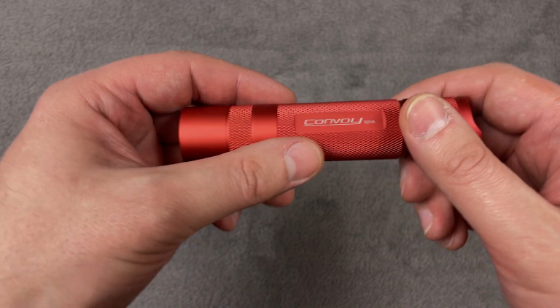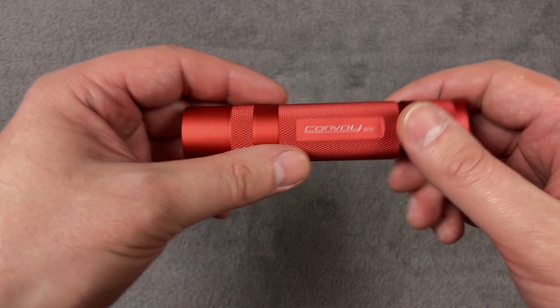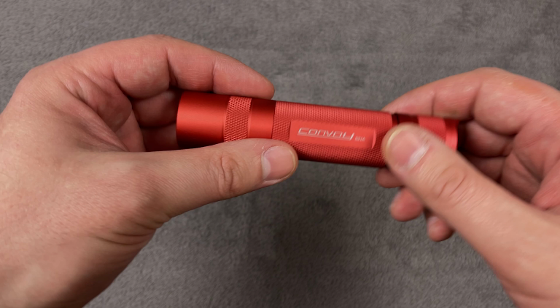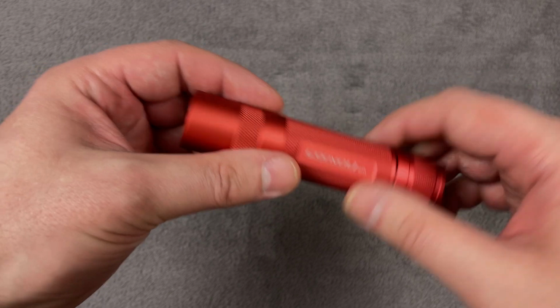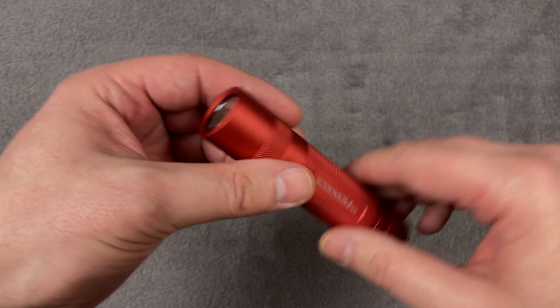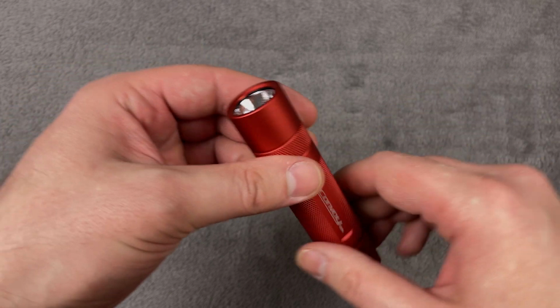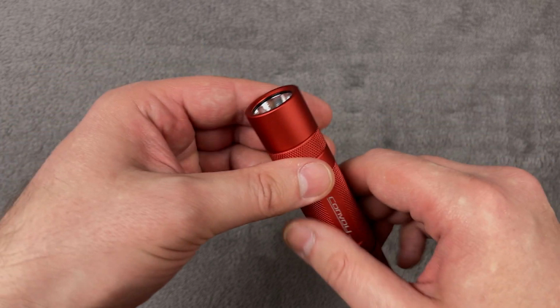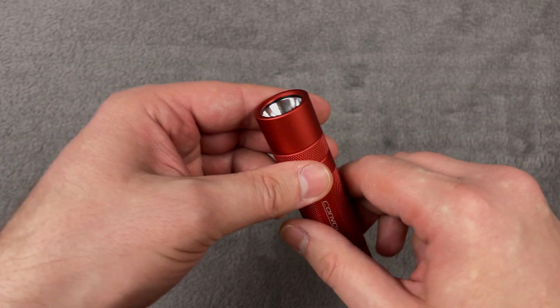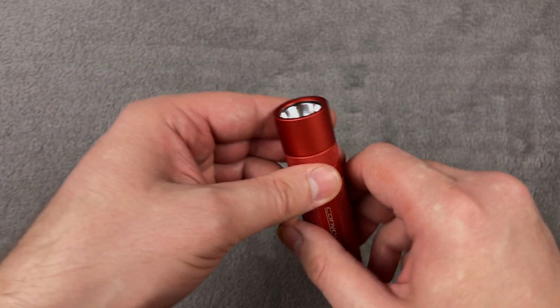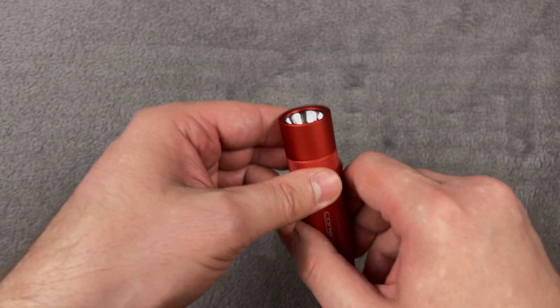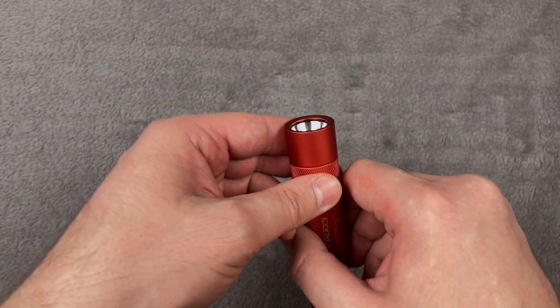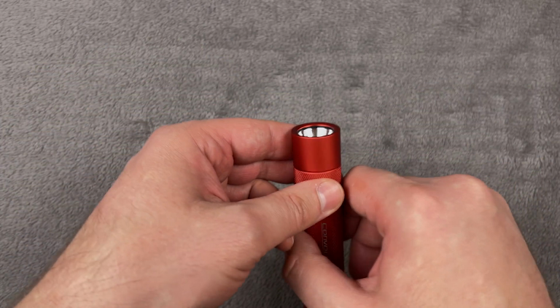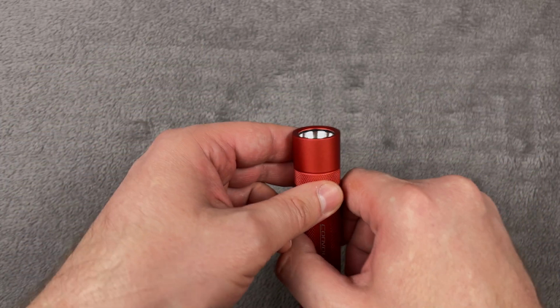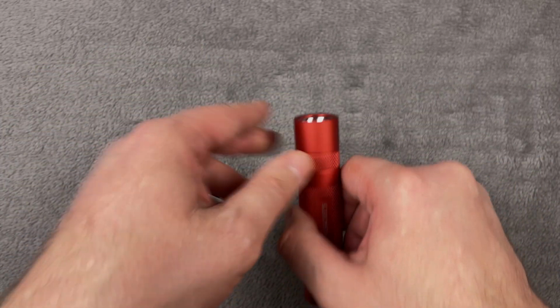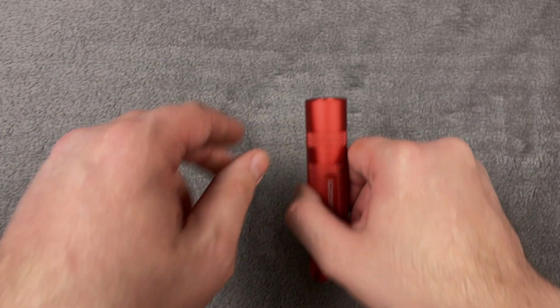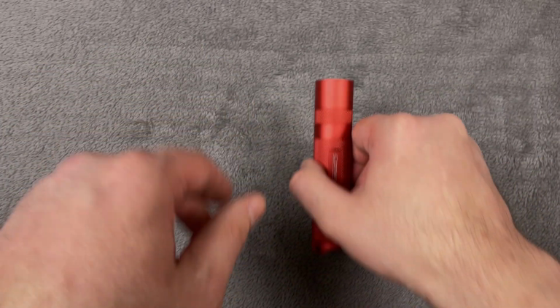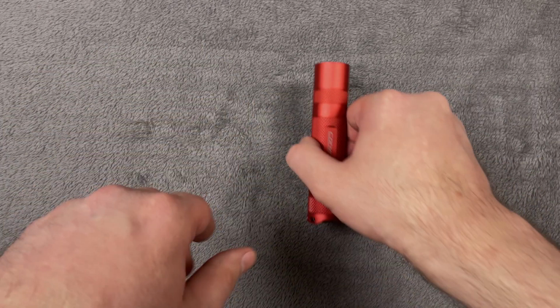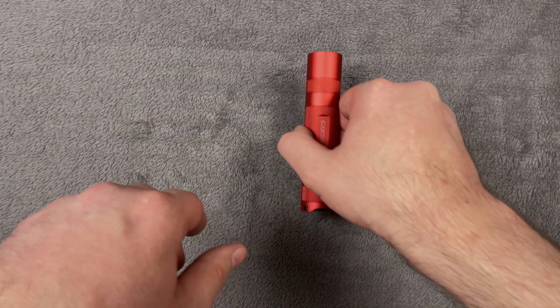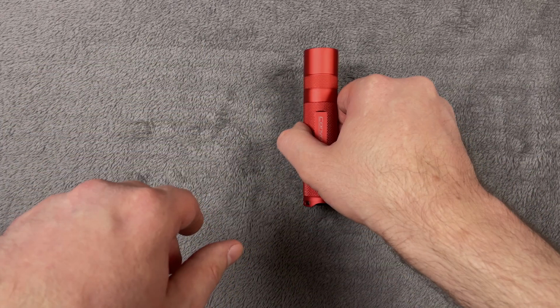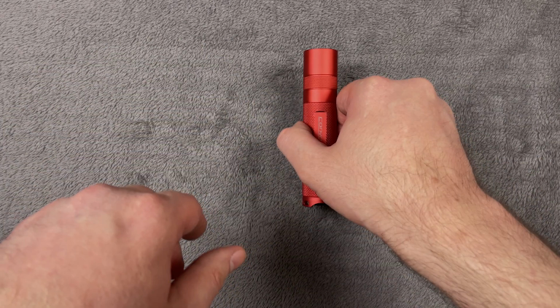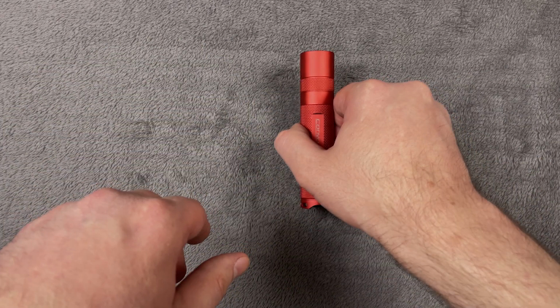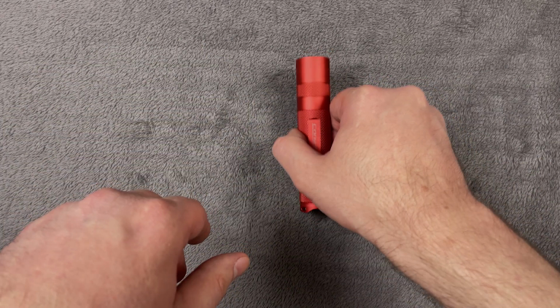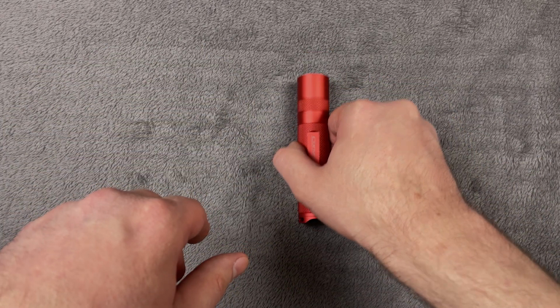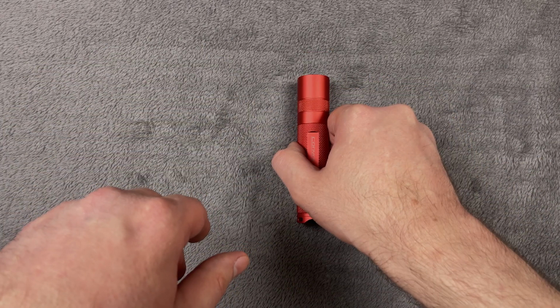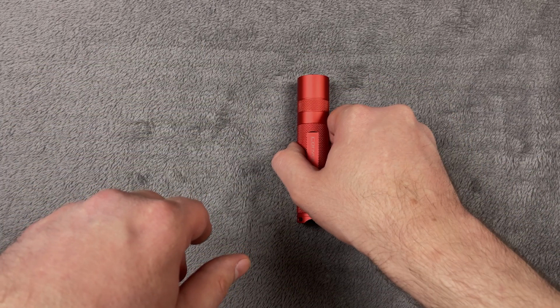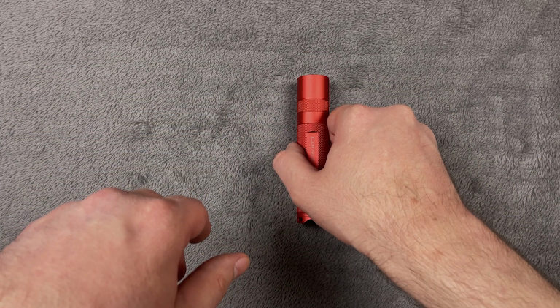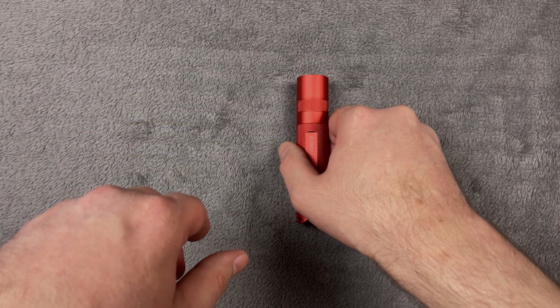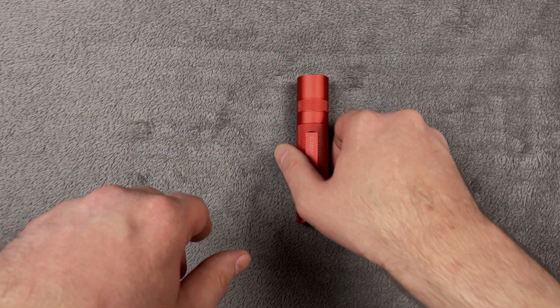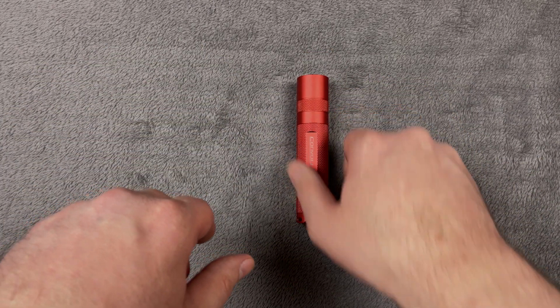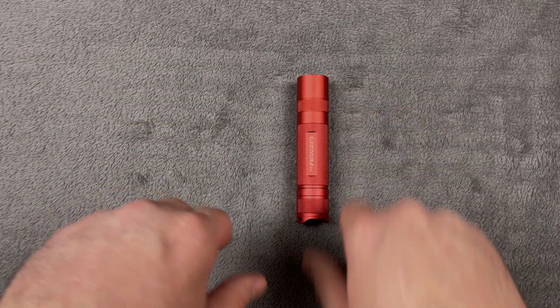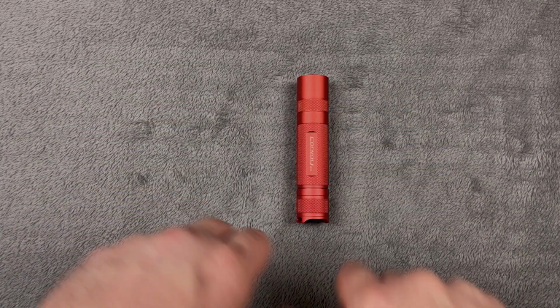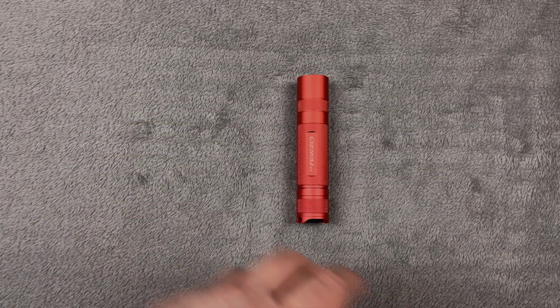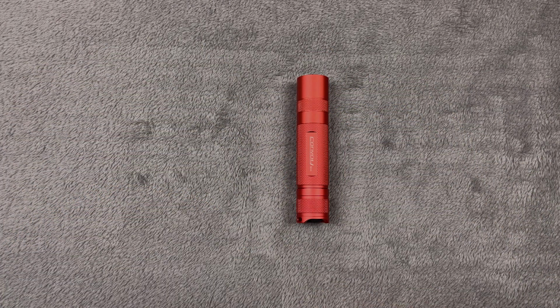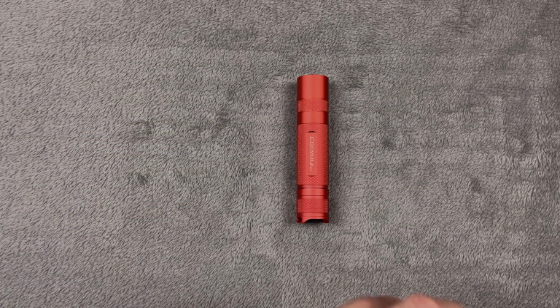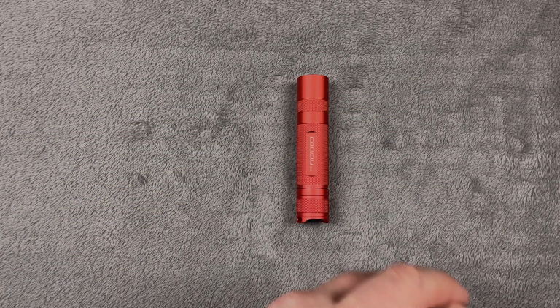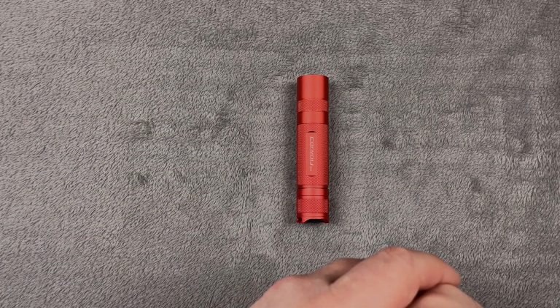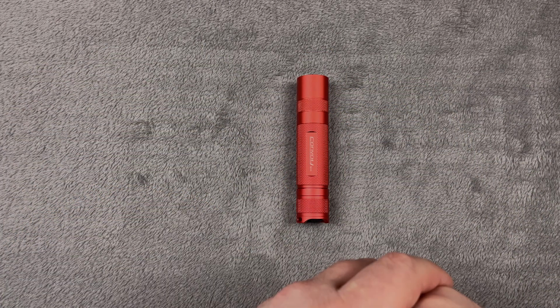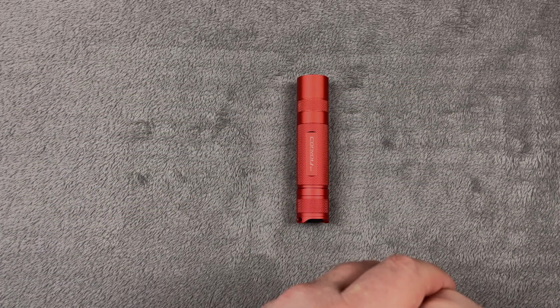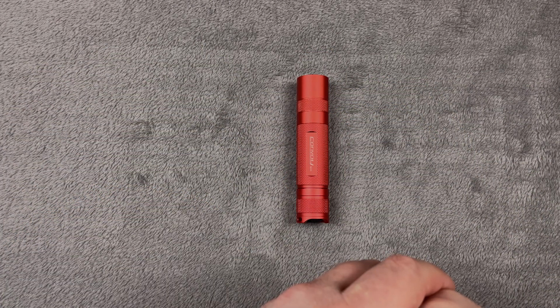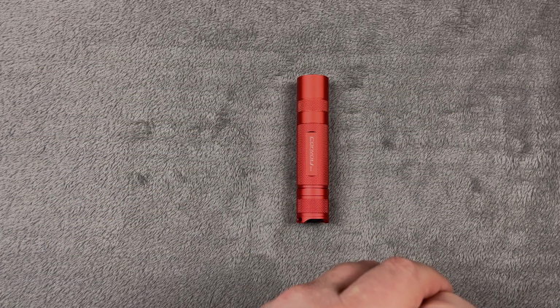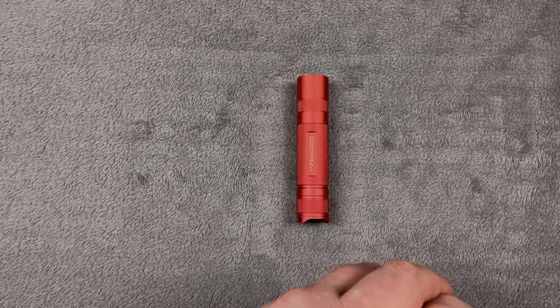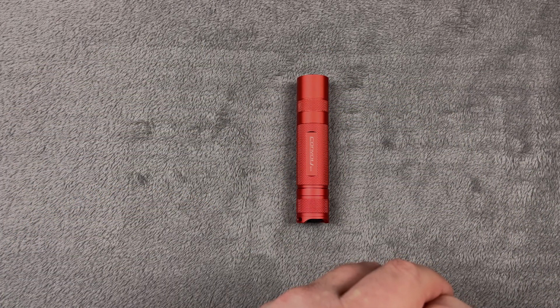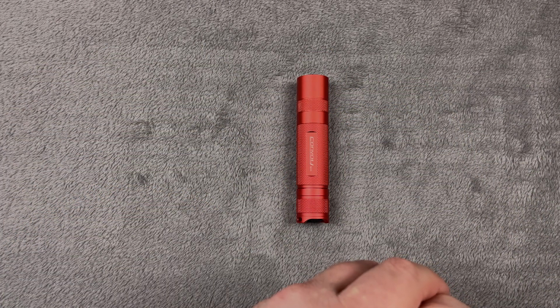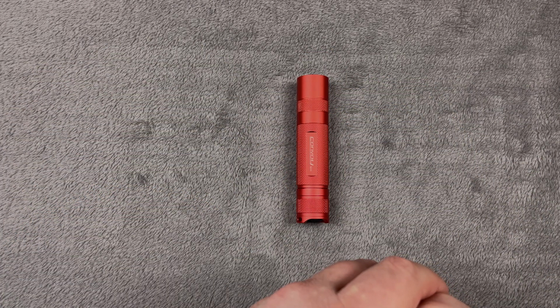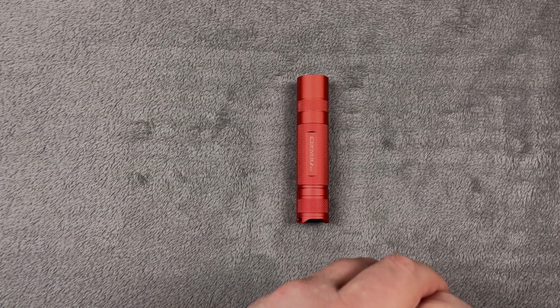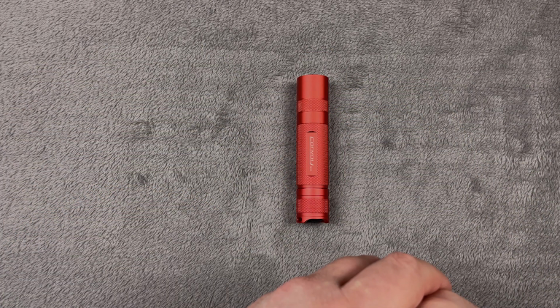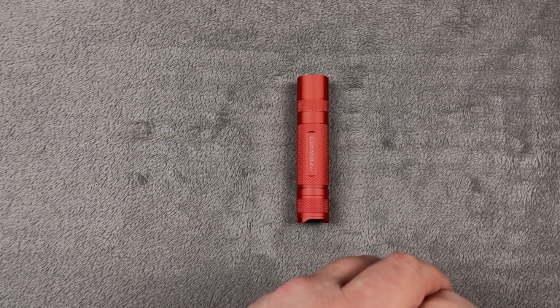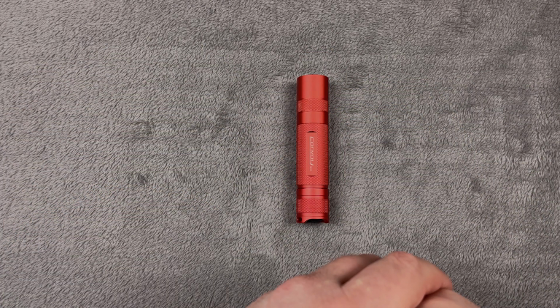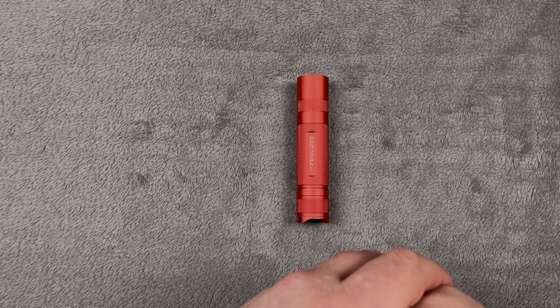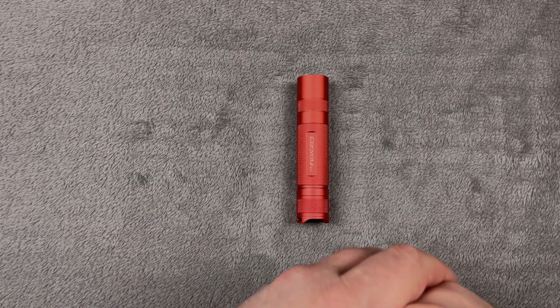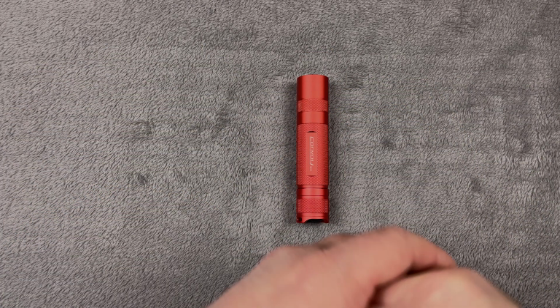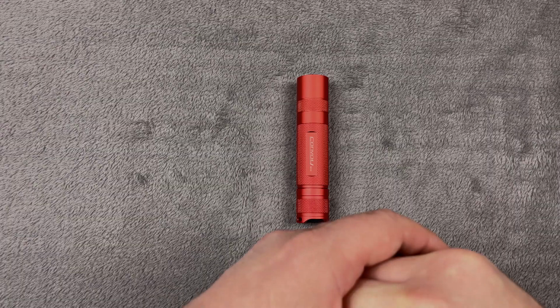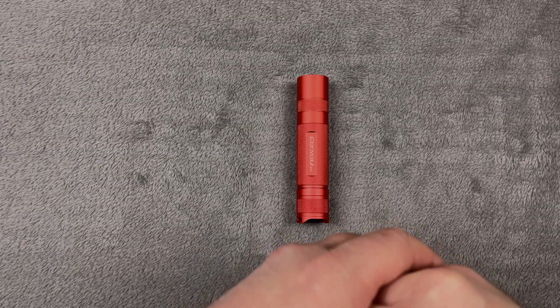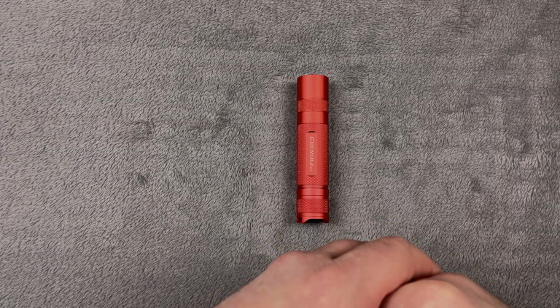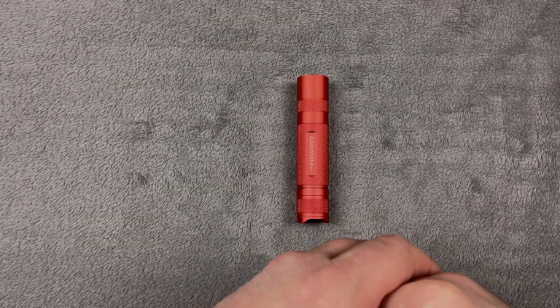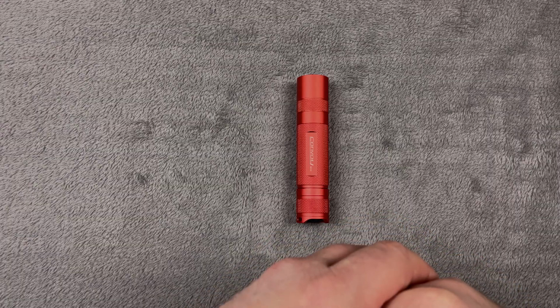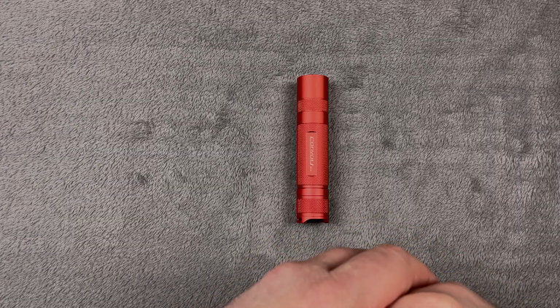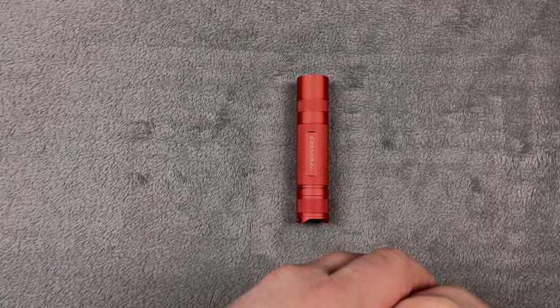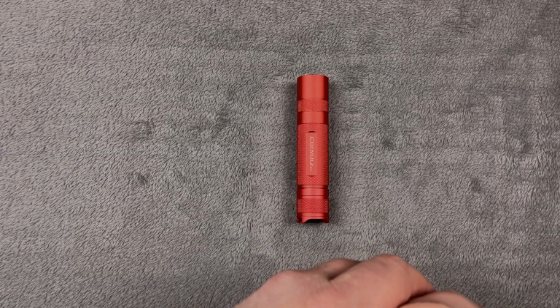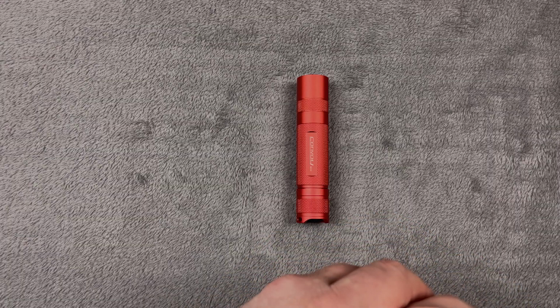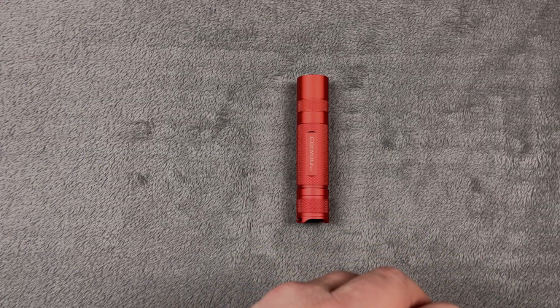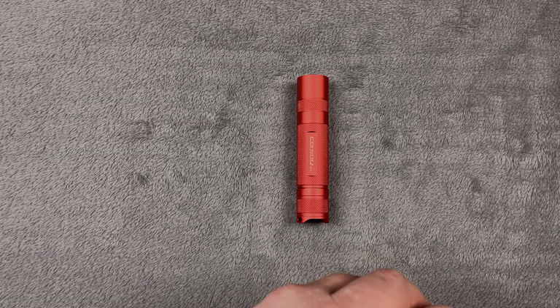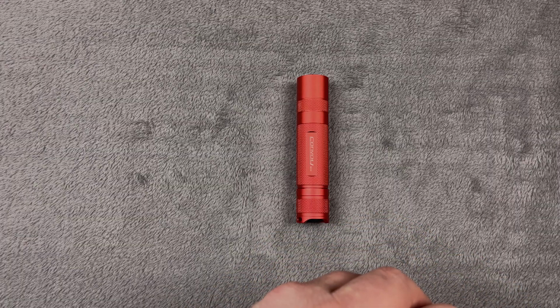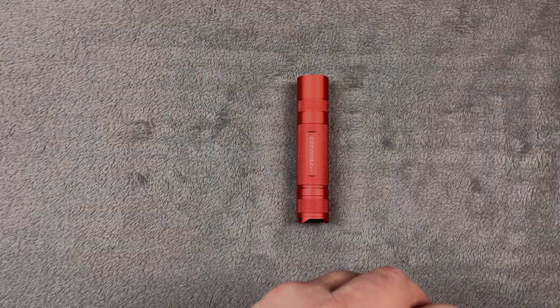That's about the flashlight. Now let's move to item shots and see how it looks in the dark.